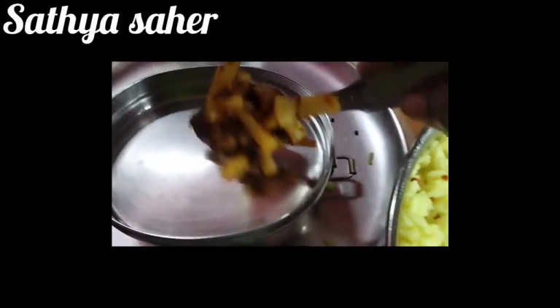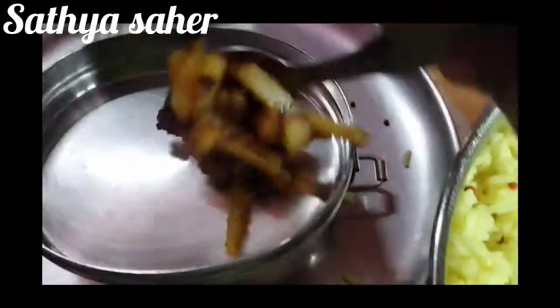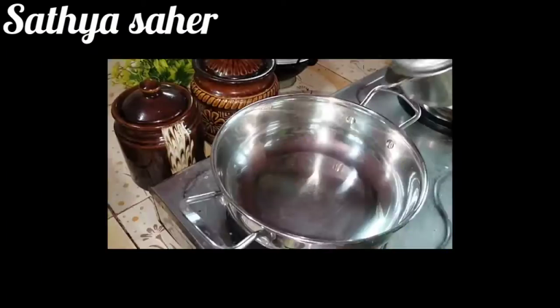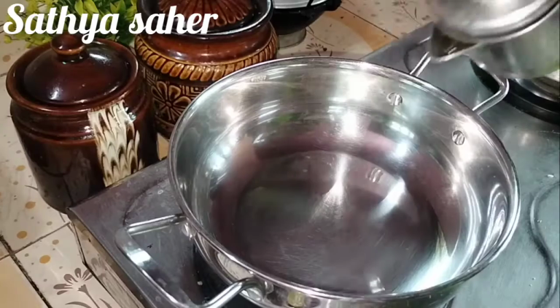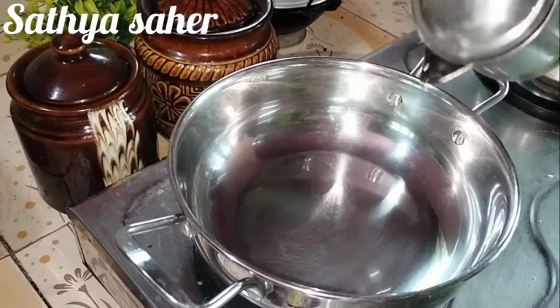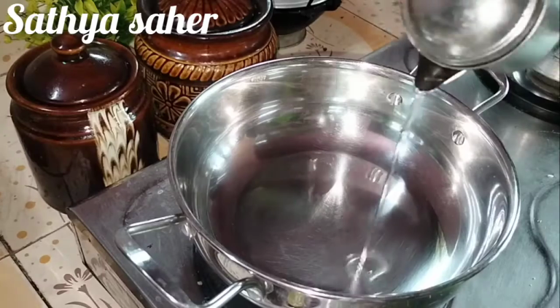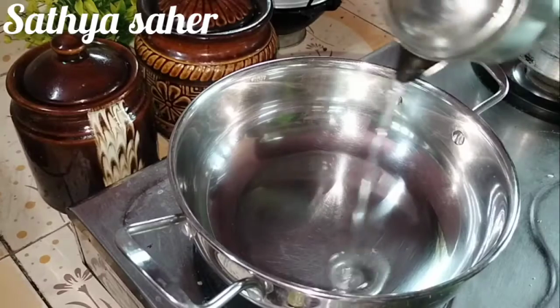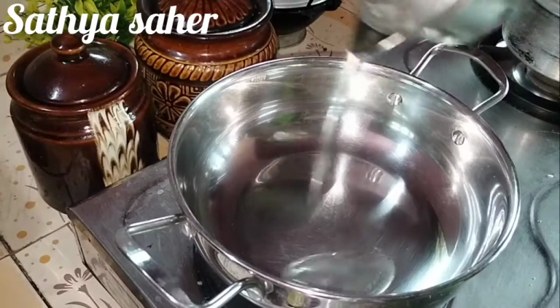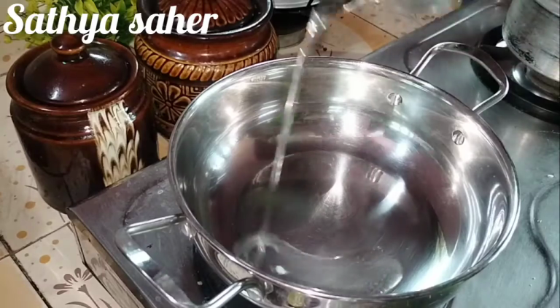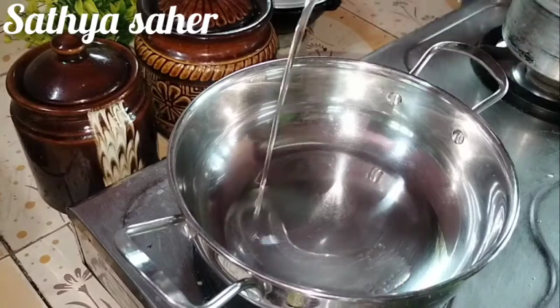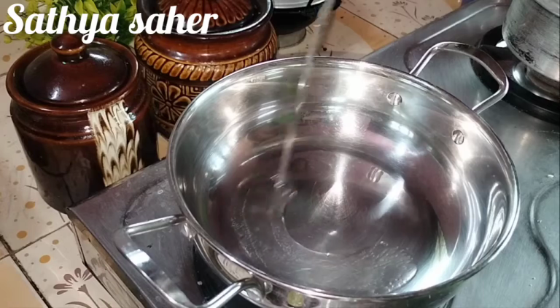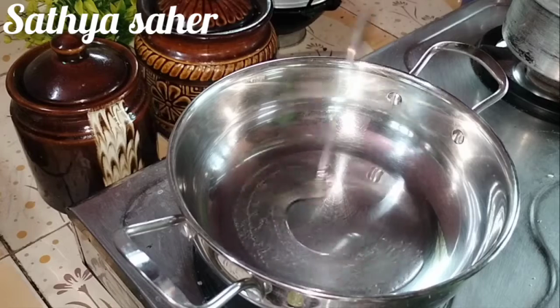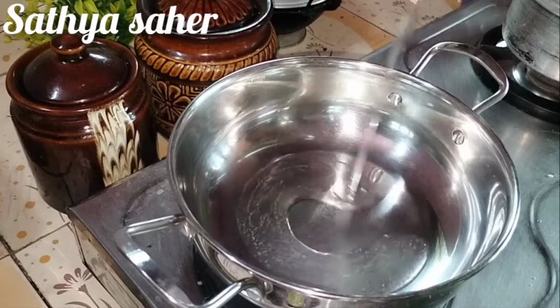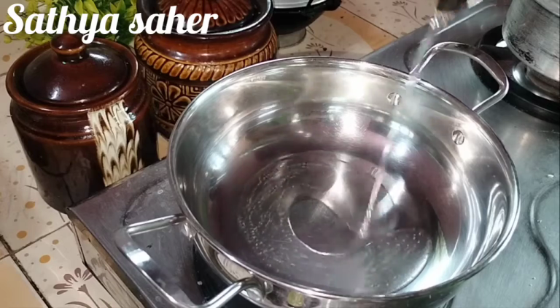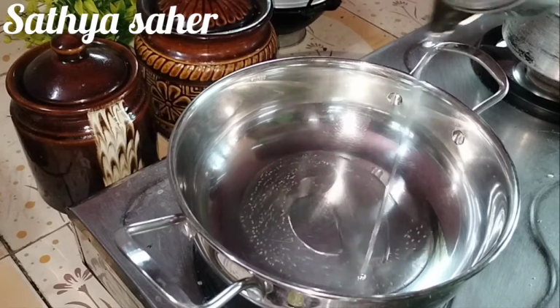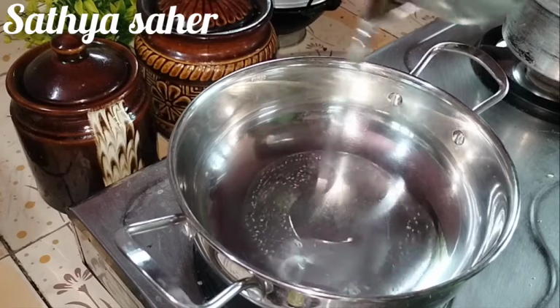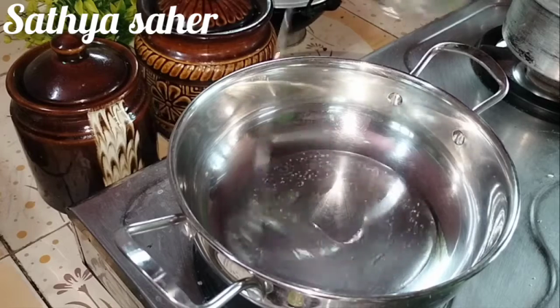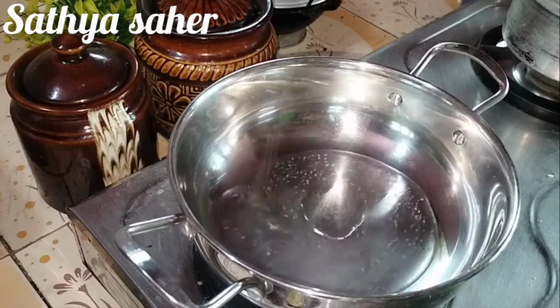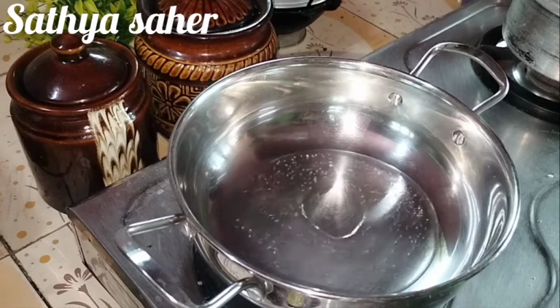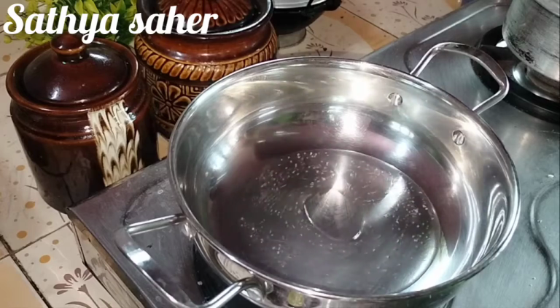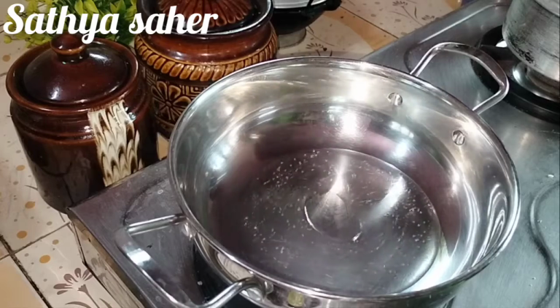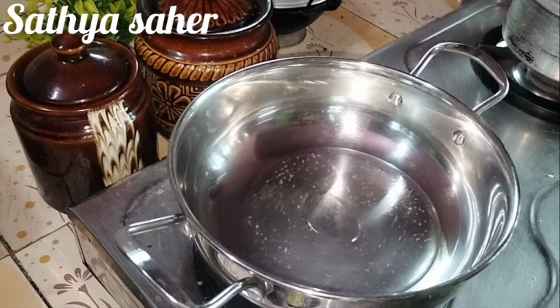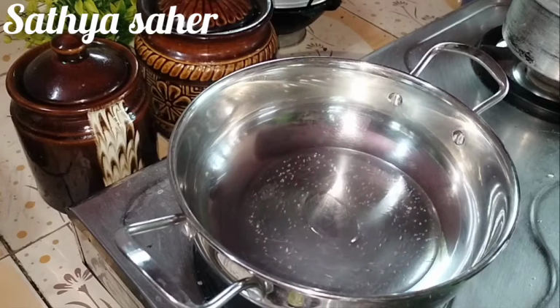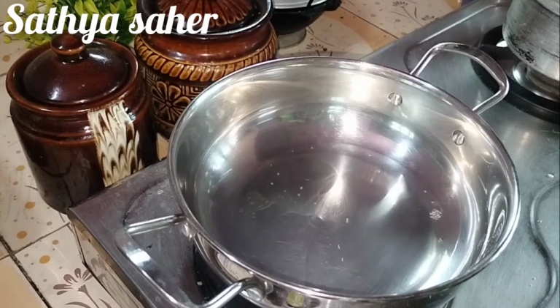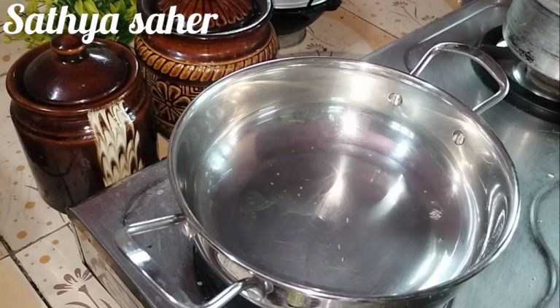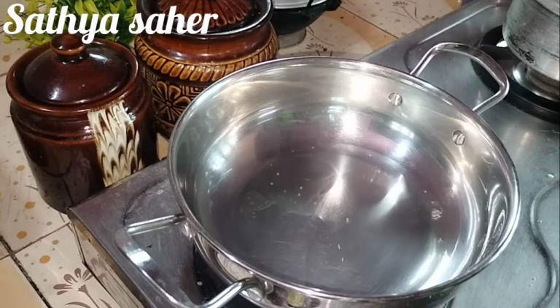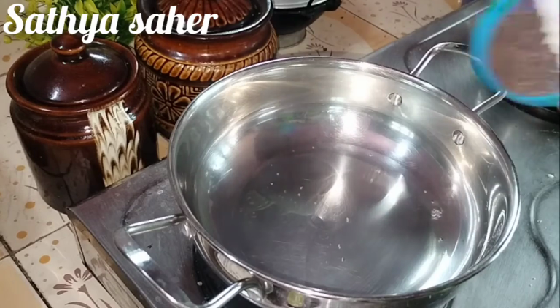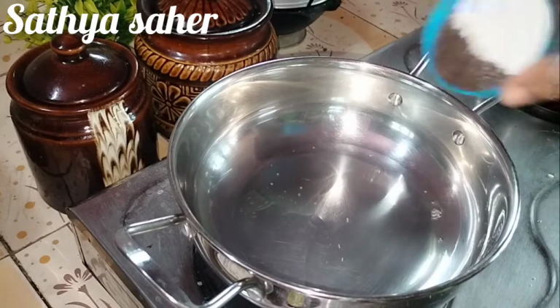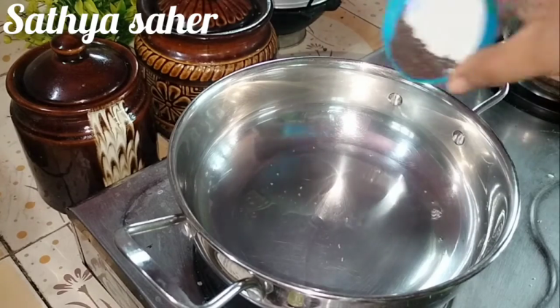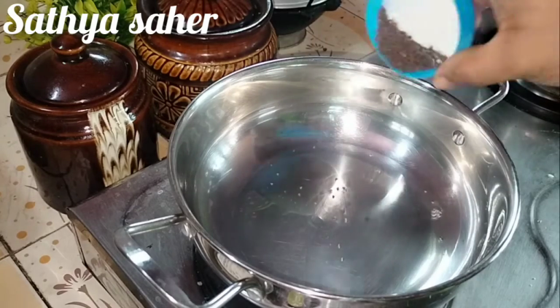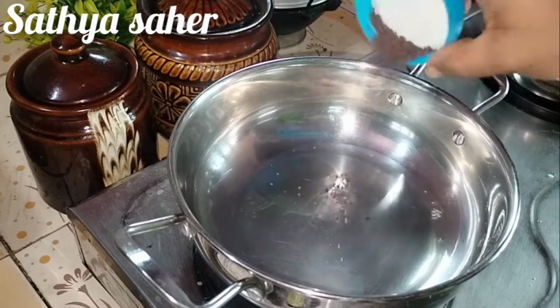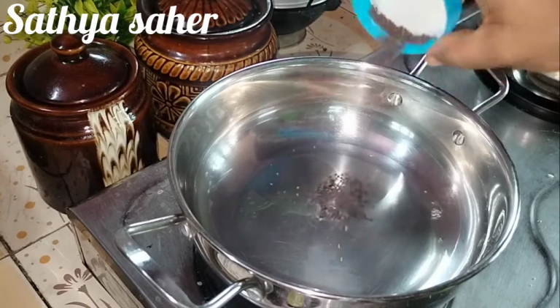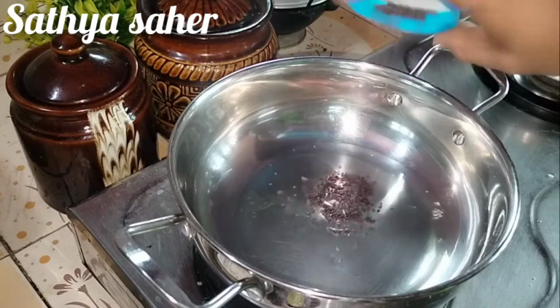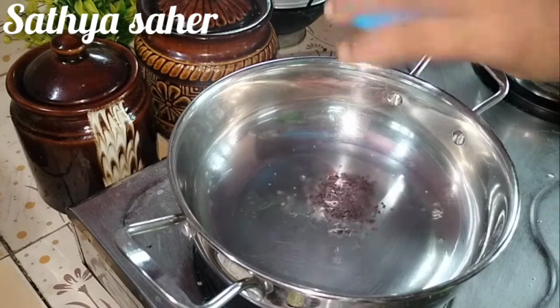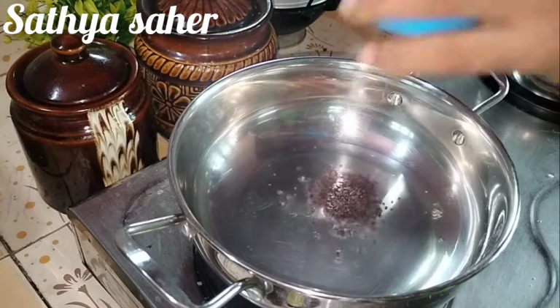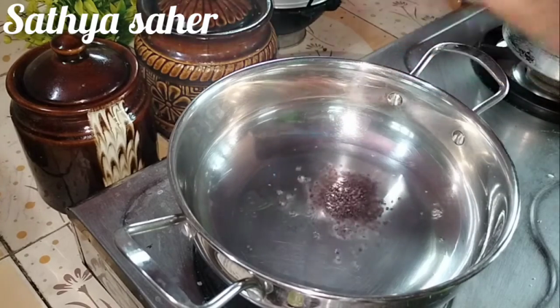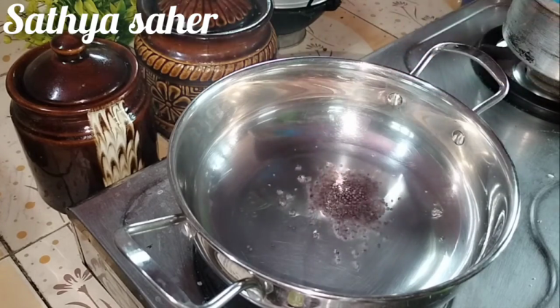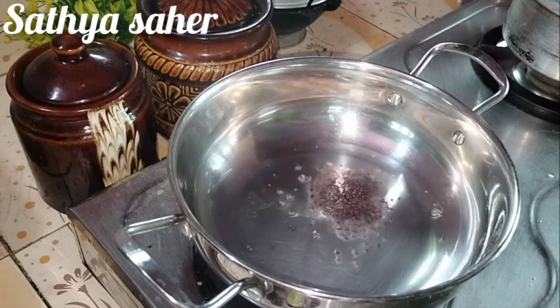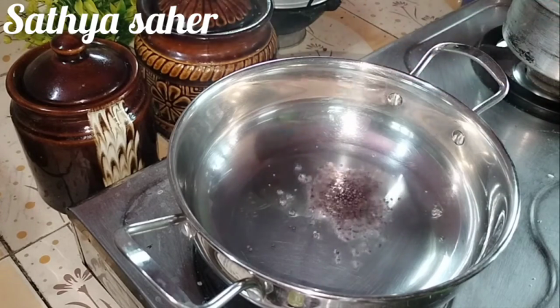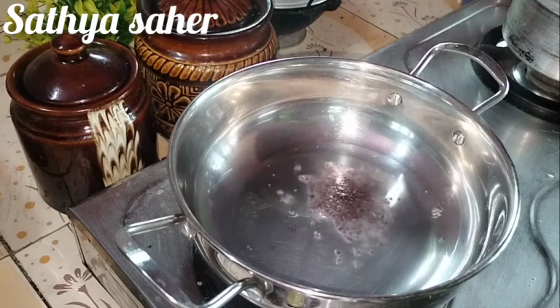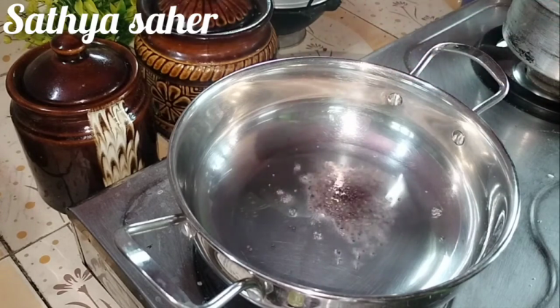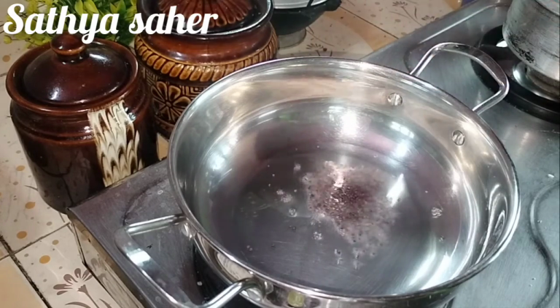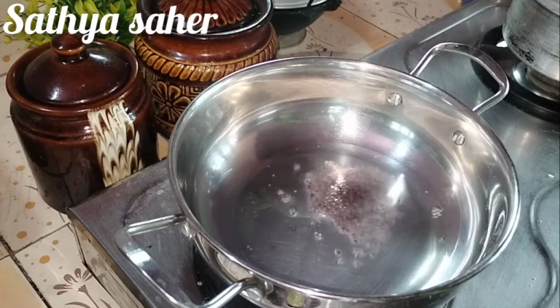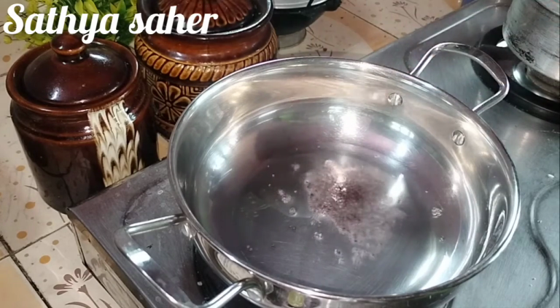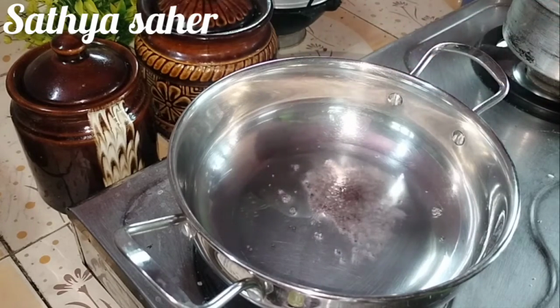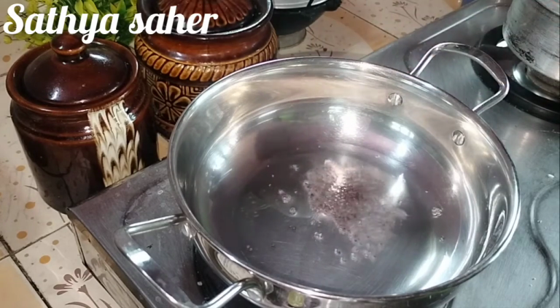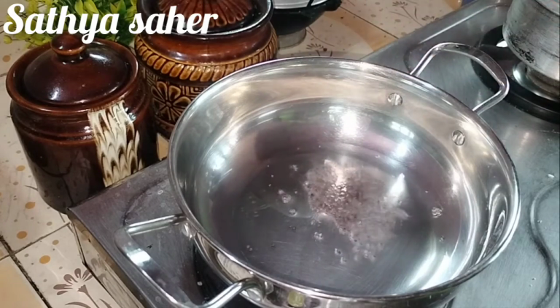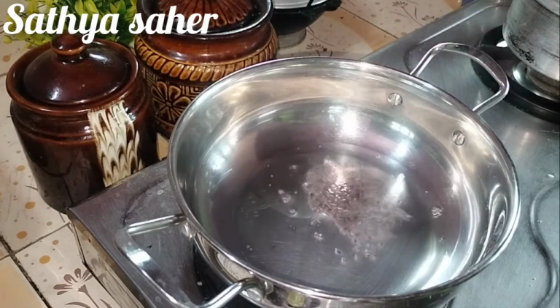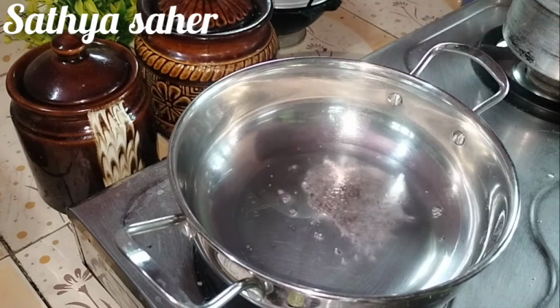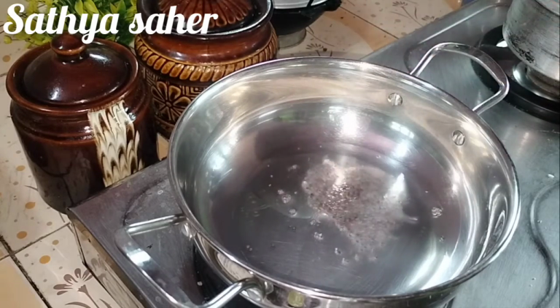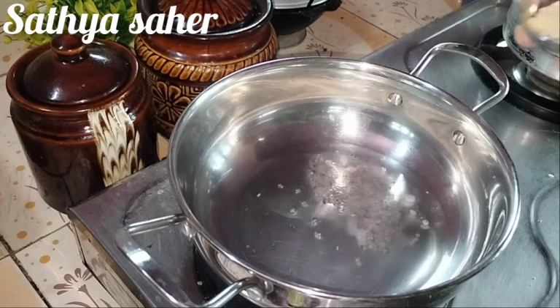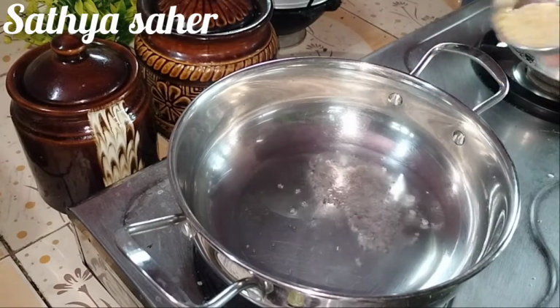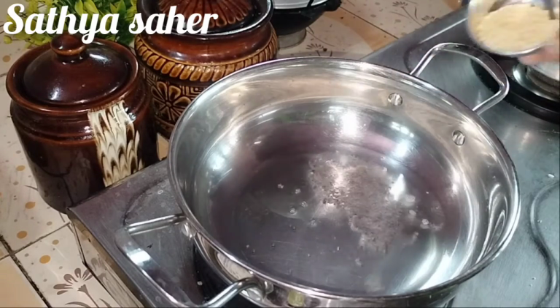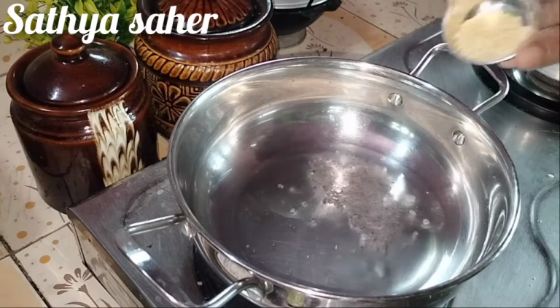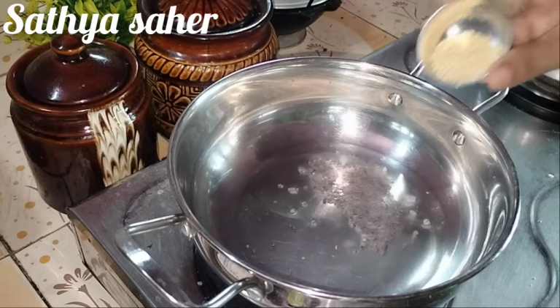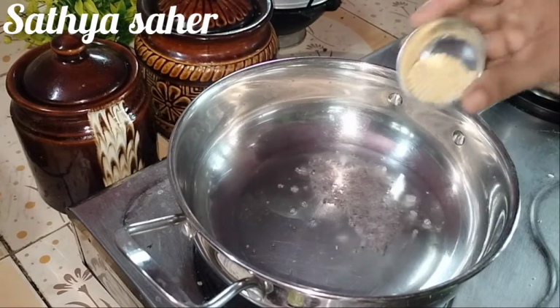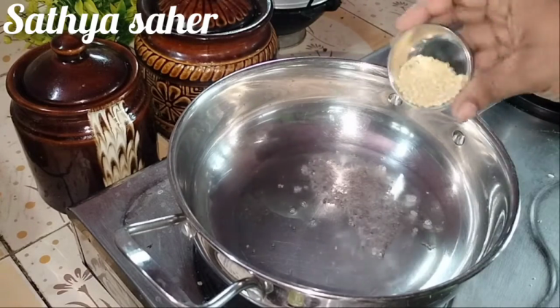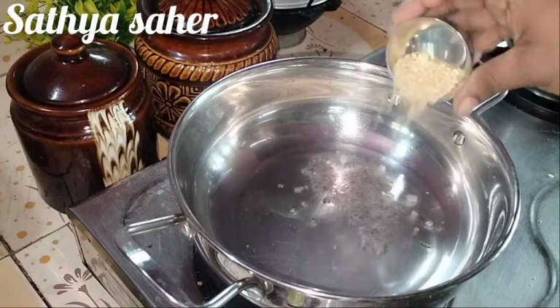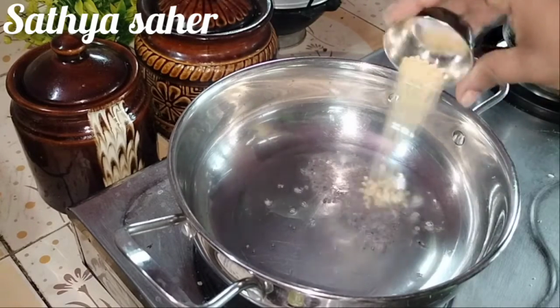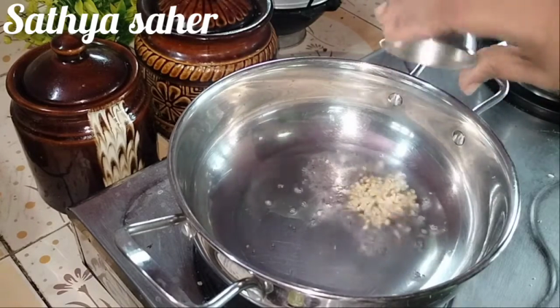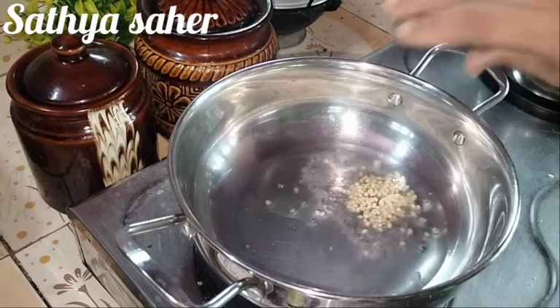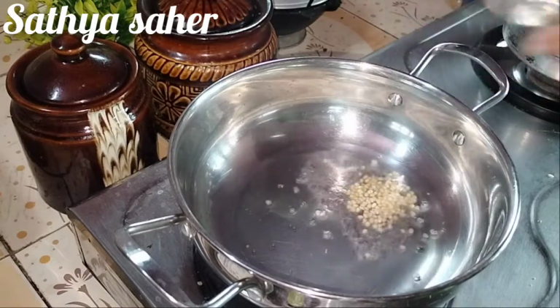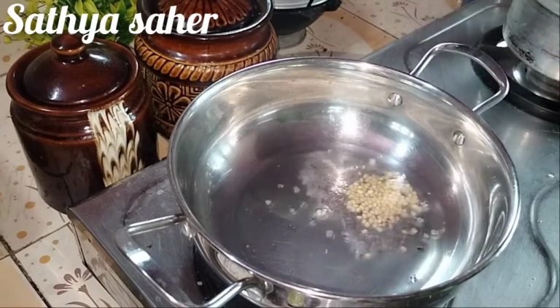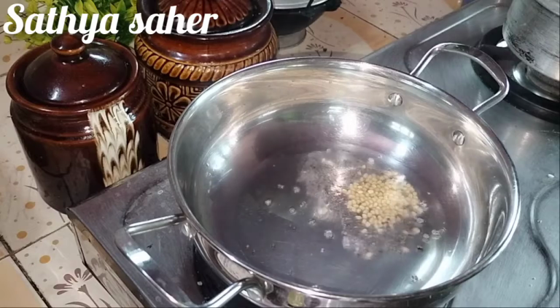First, lemon rice. I am going to add 3 tablespoons of lemon juice.